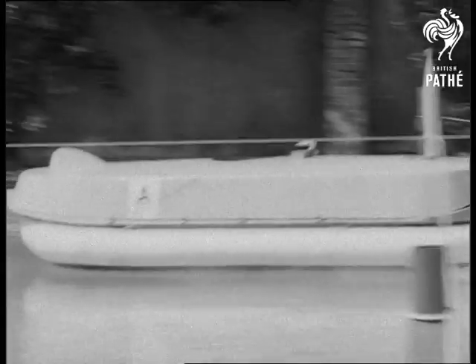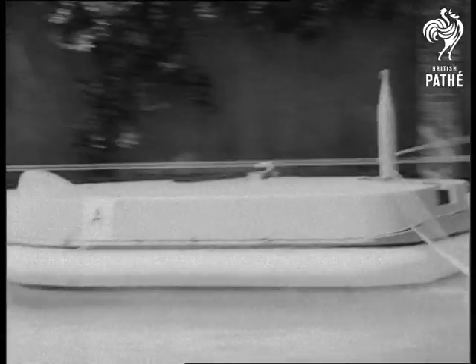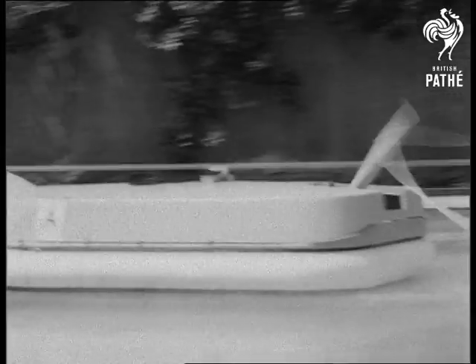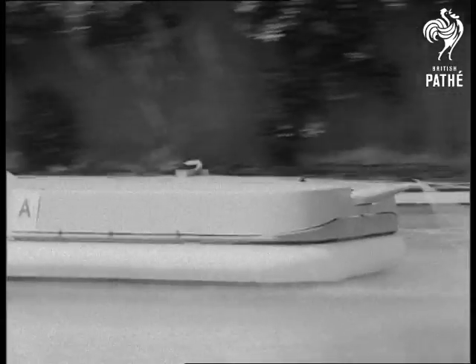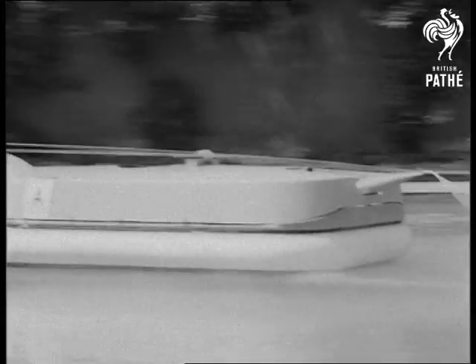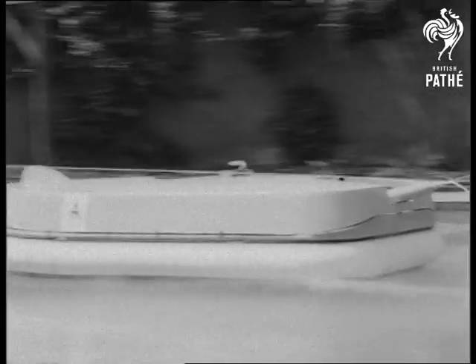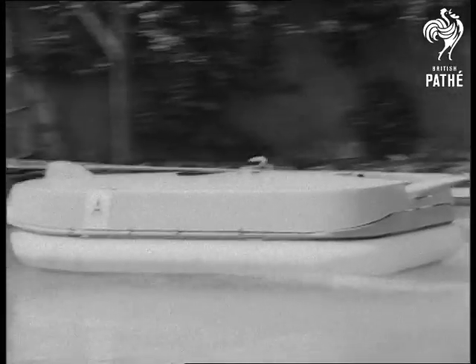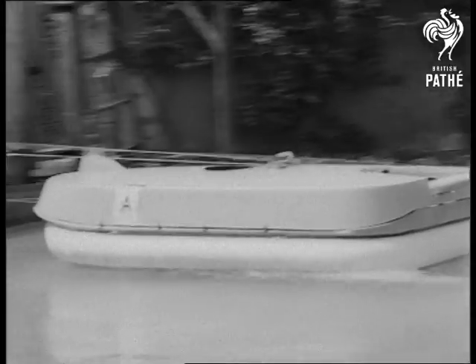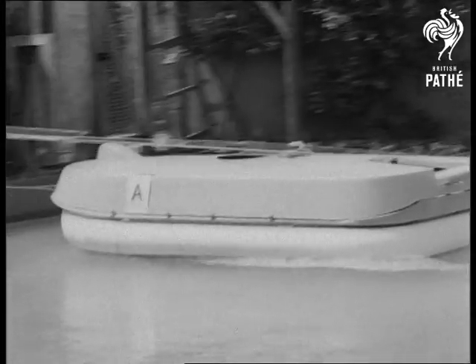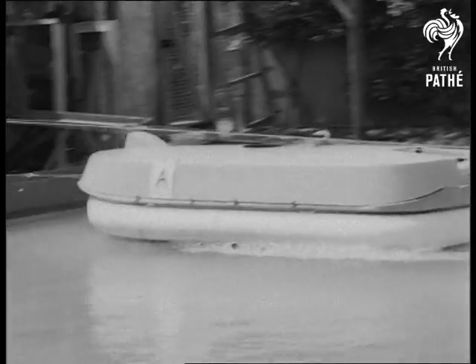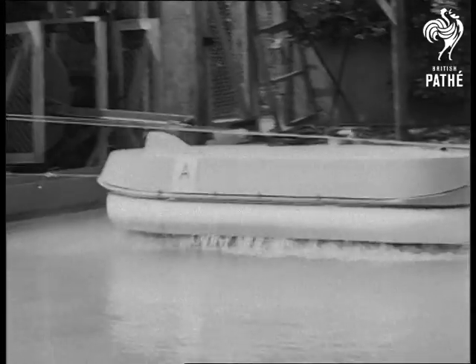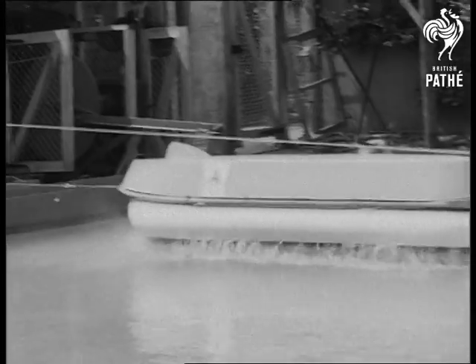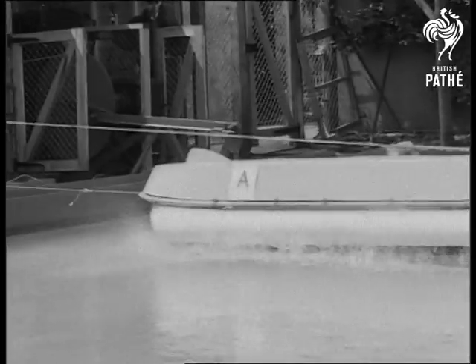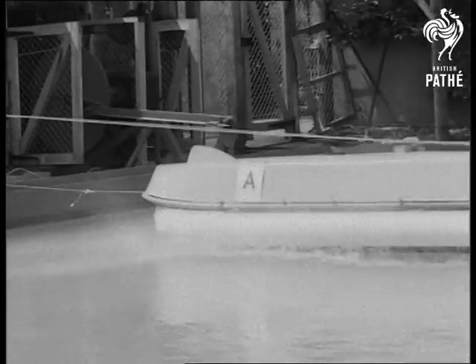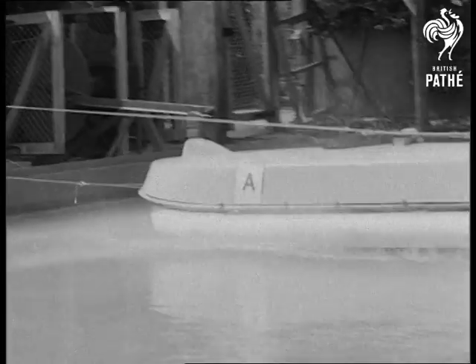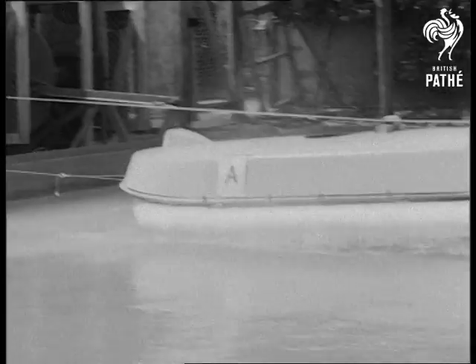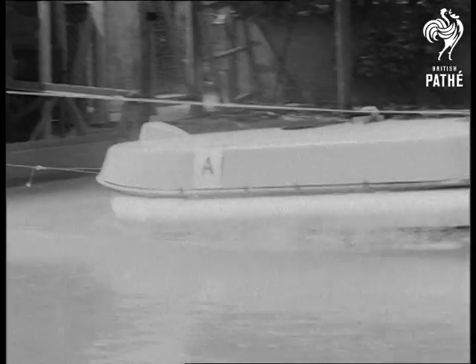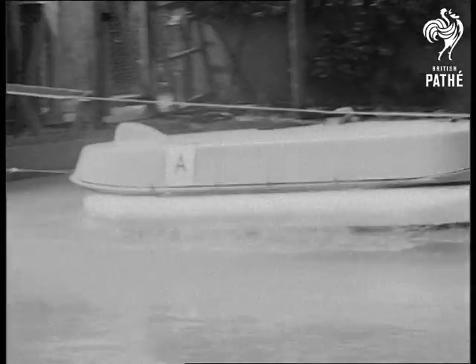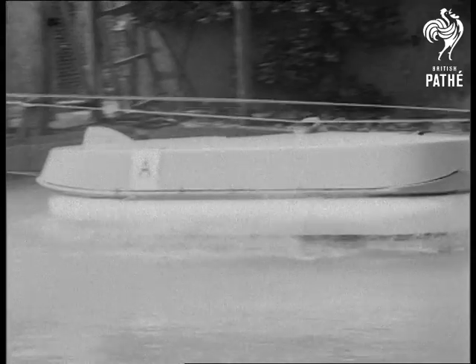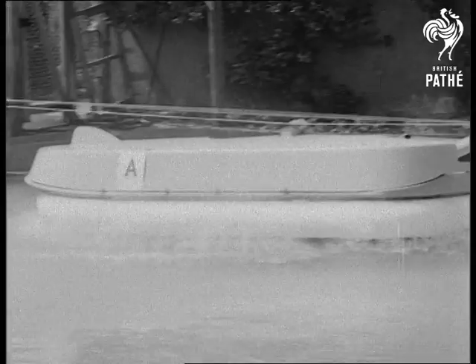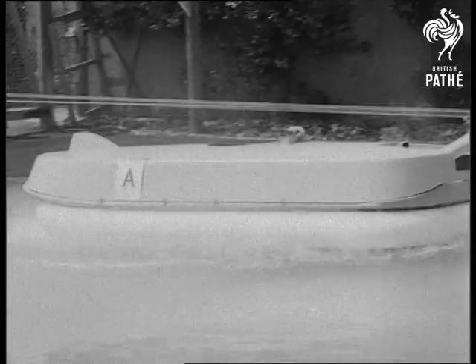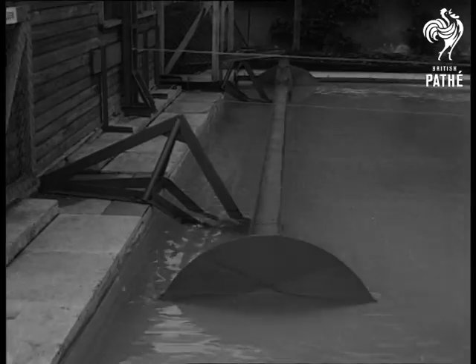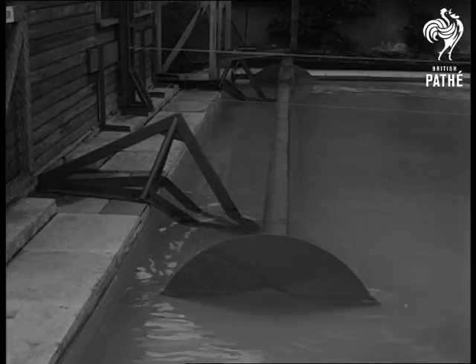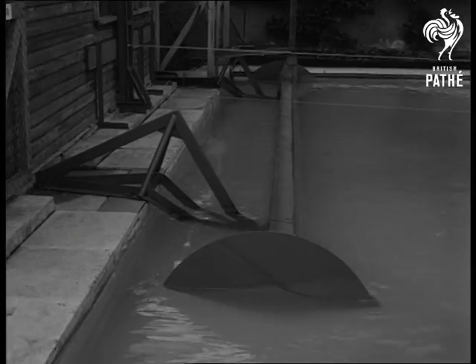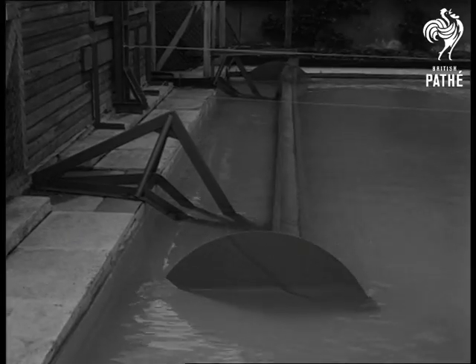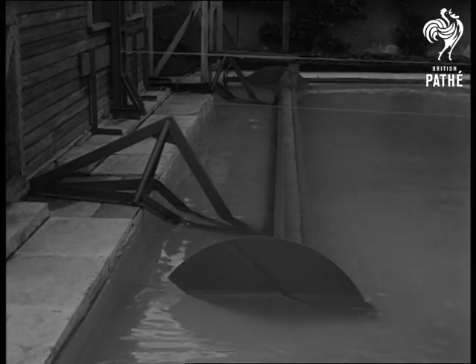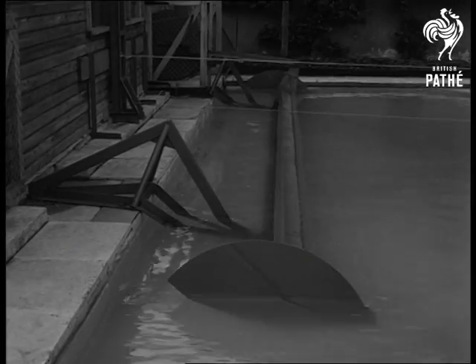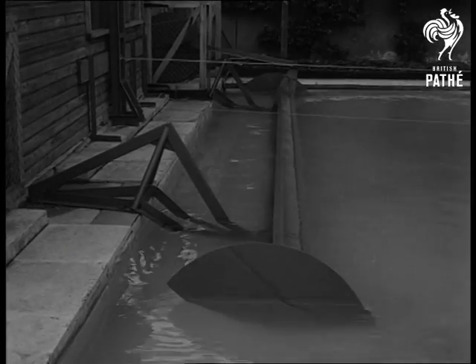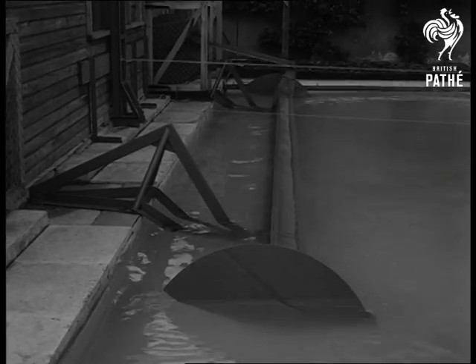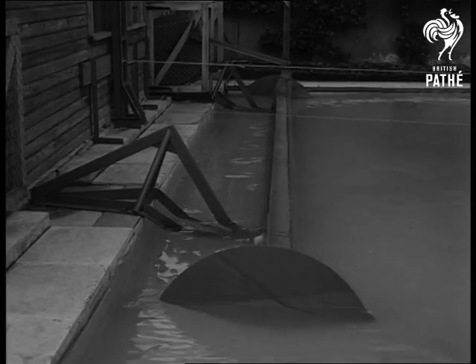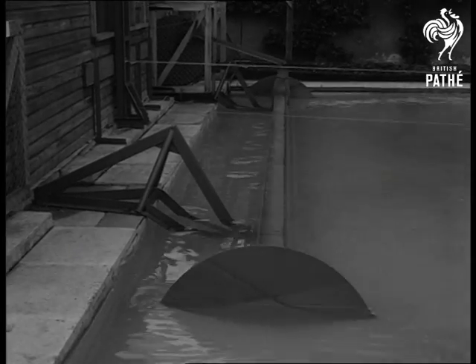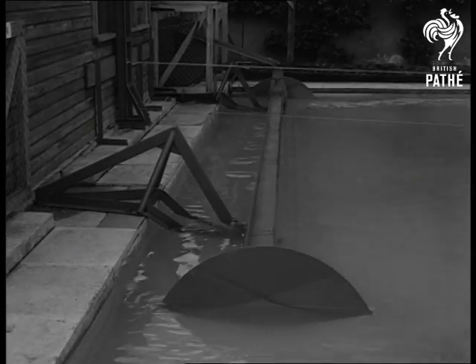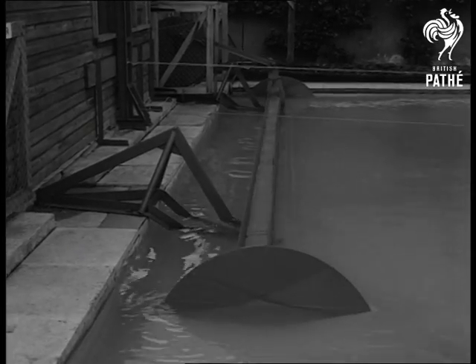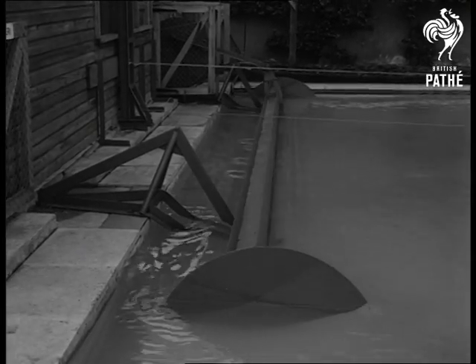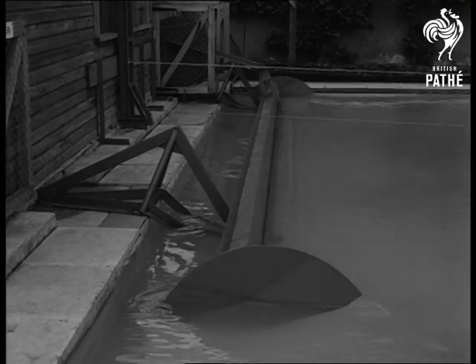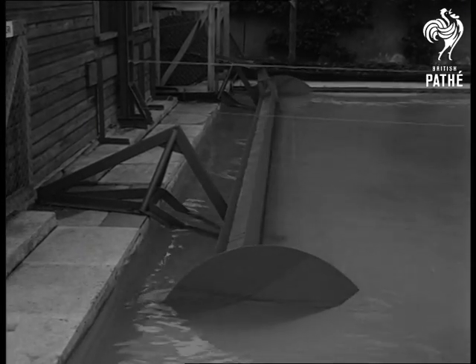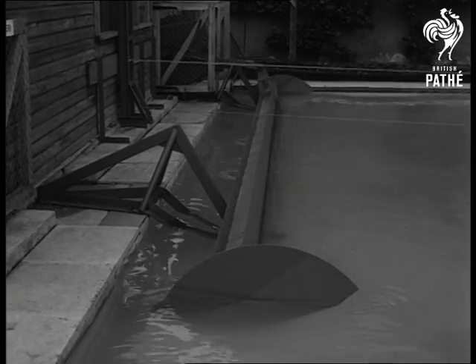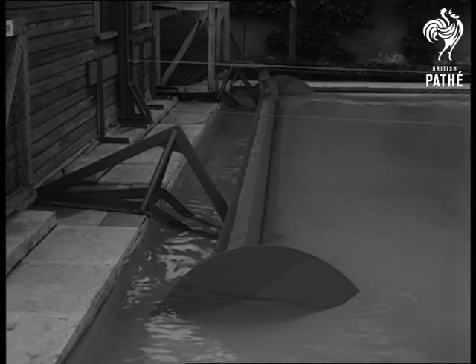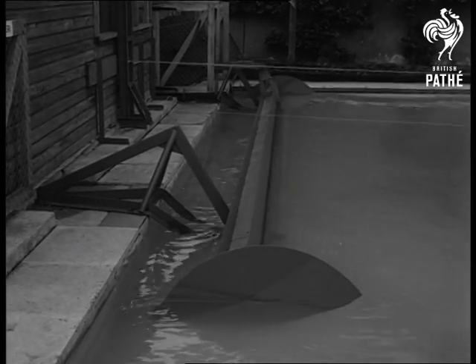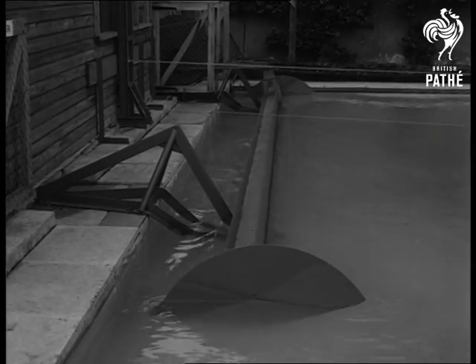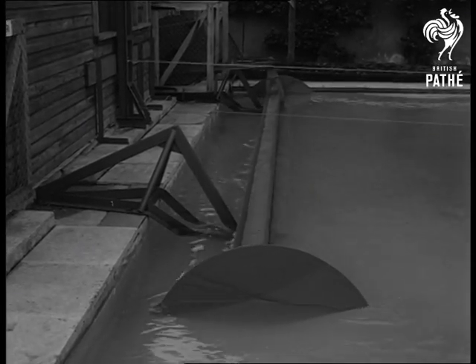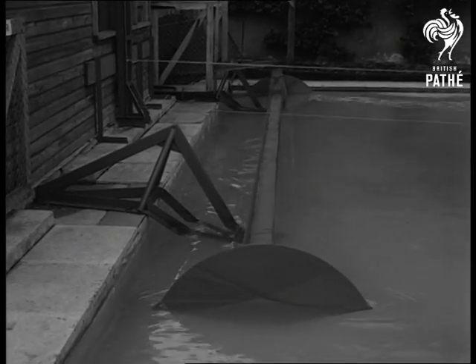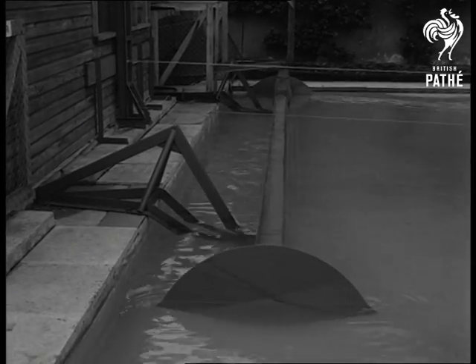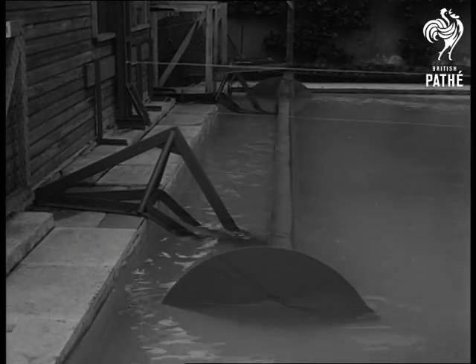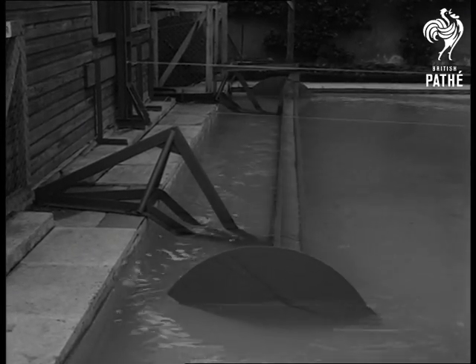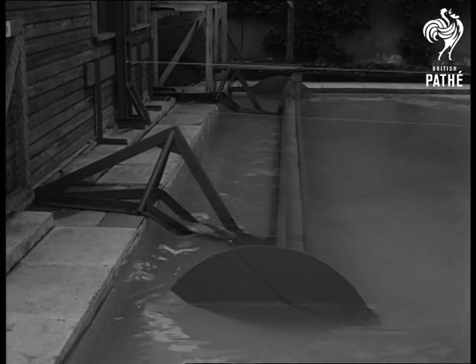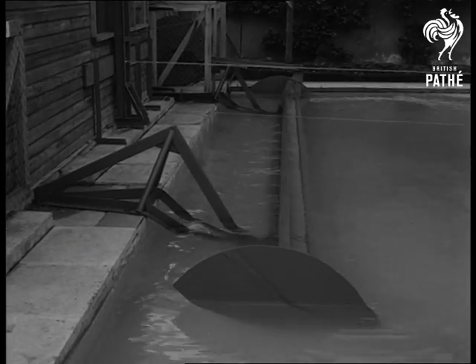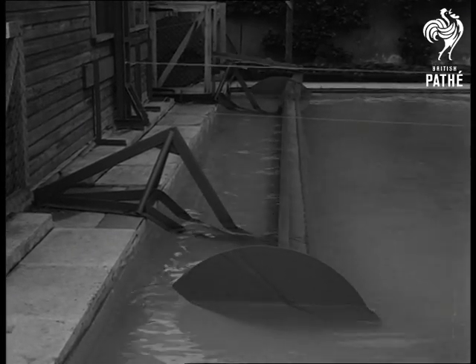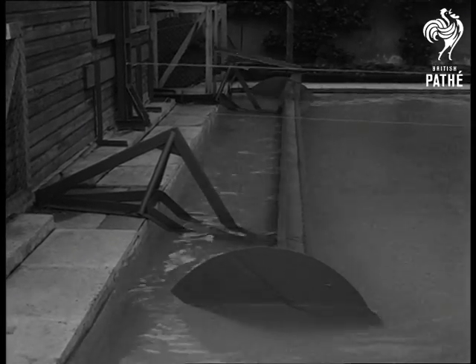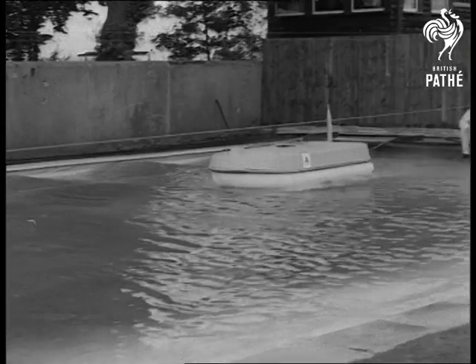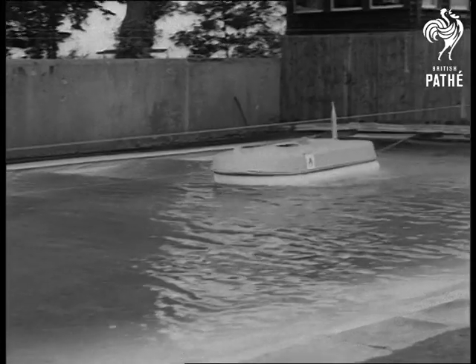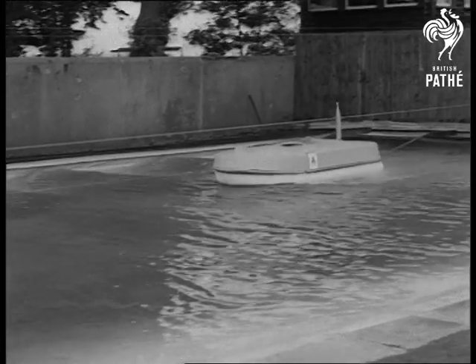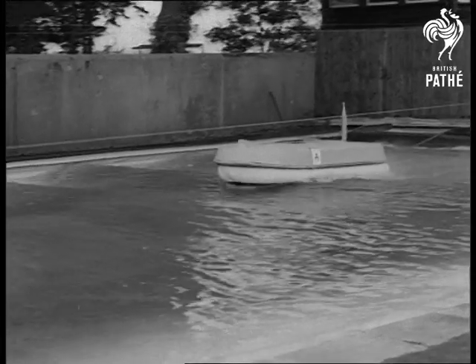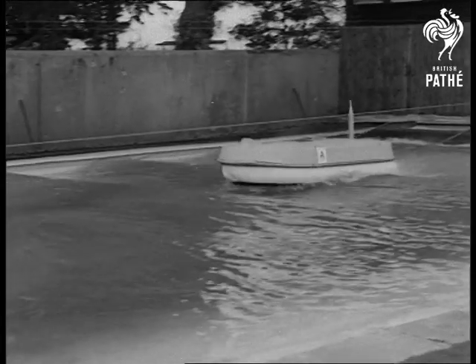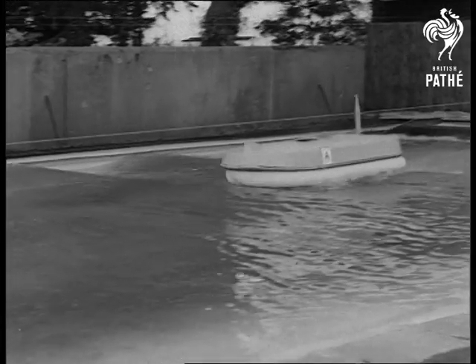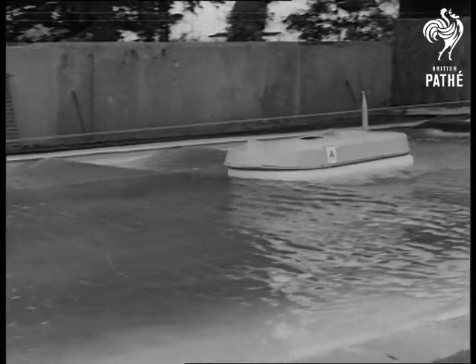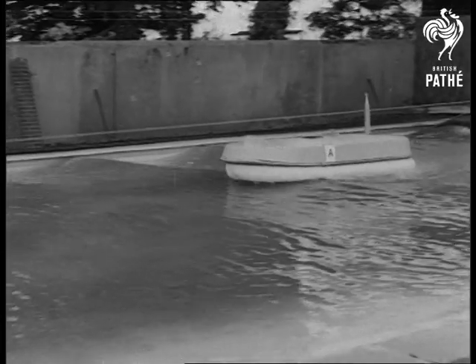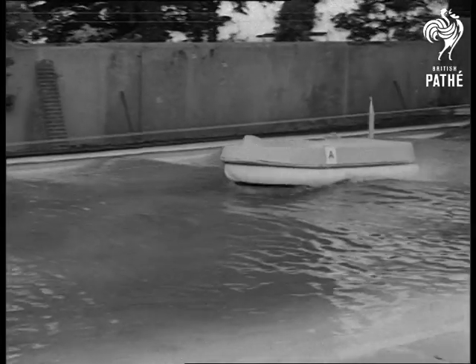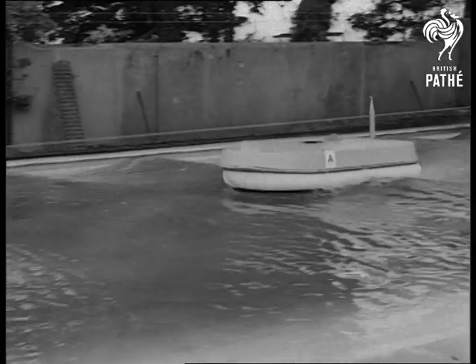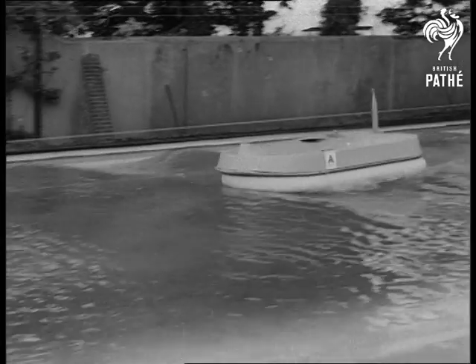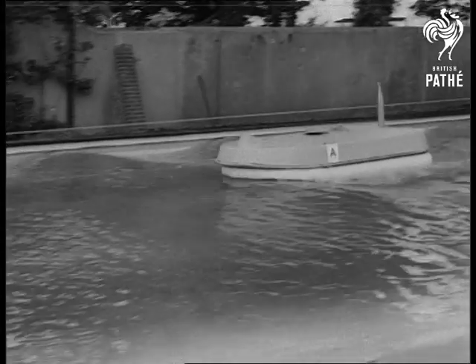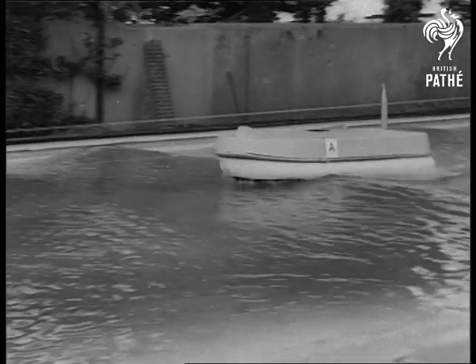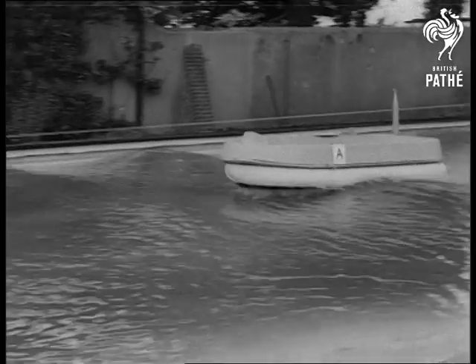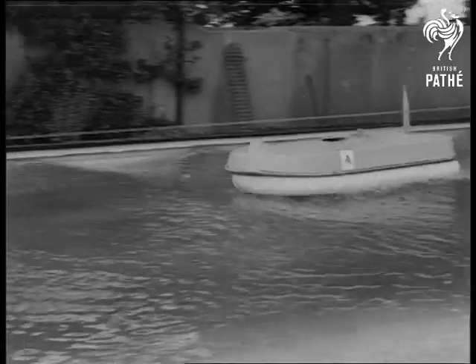It was simple — rough water wanted. The wave machine has it on tap, anything from a choppy sea to a Force 9 gale.